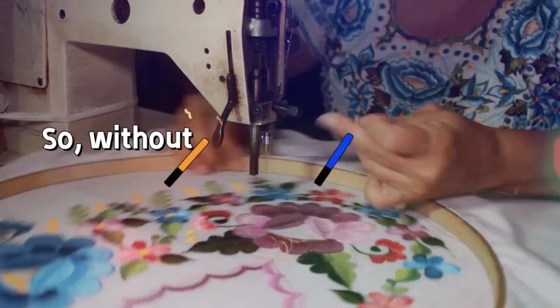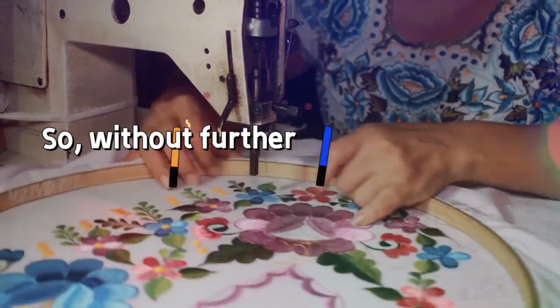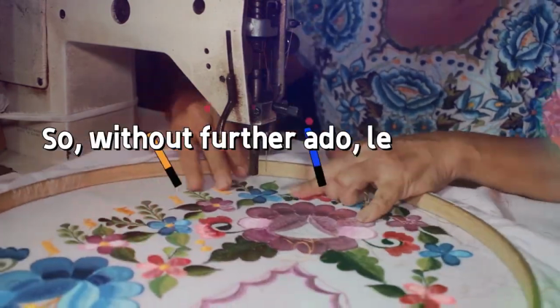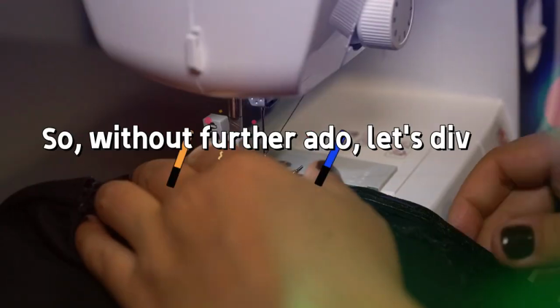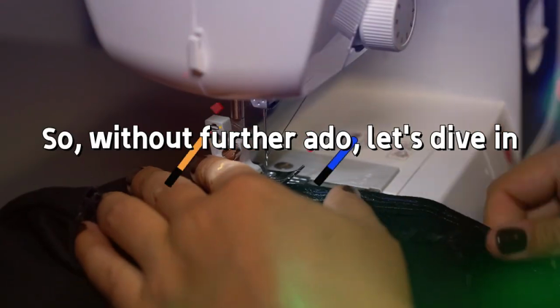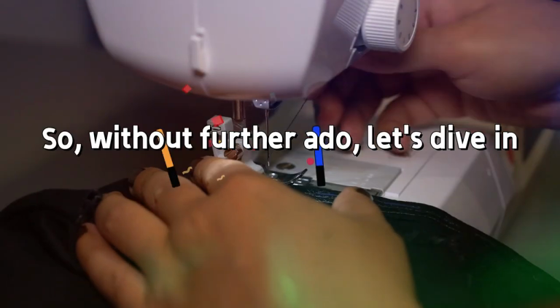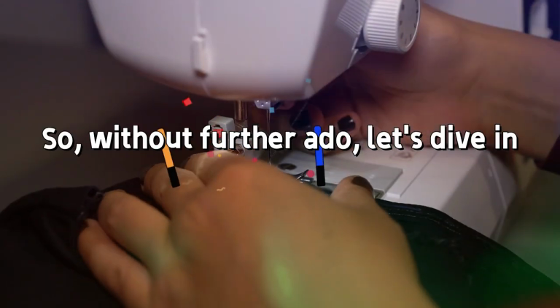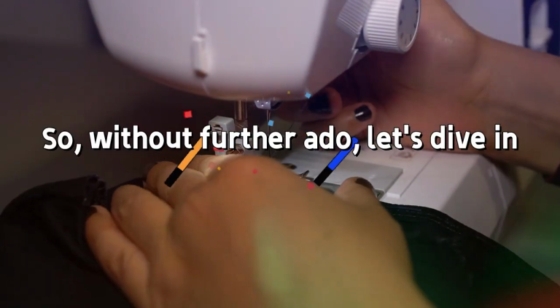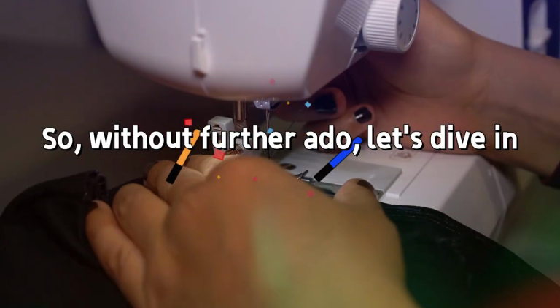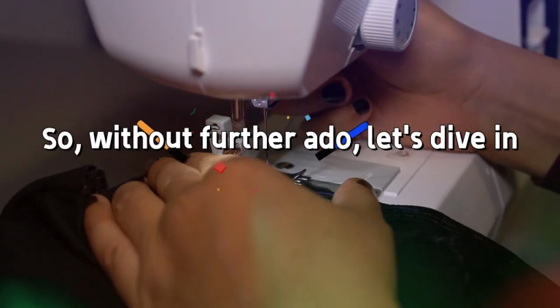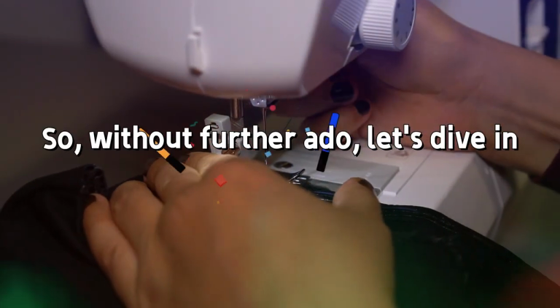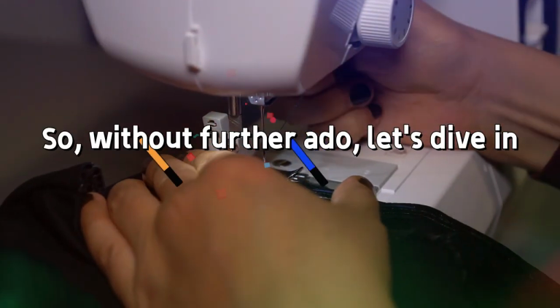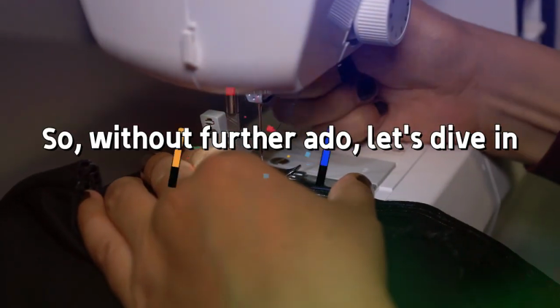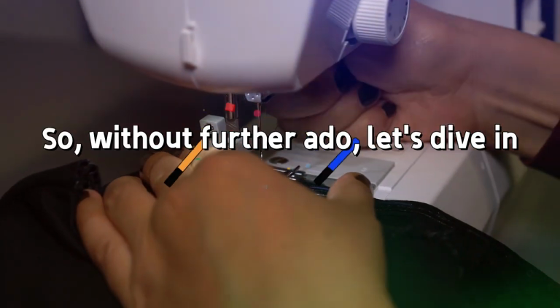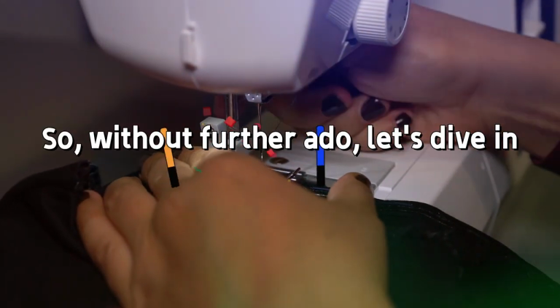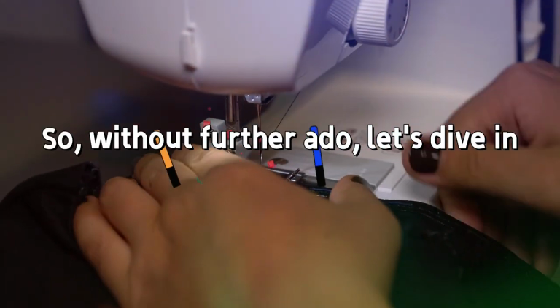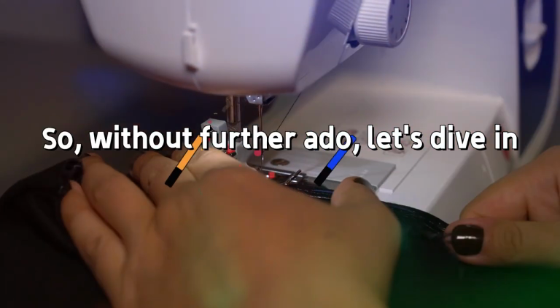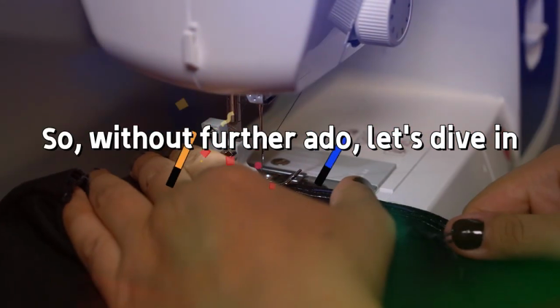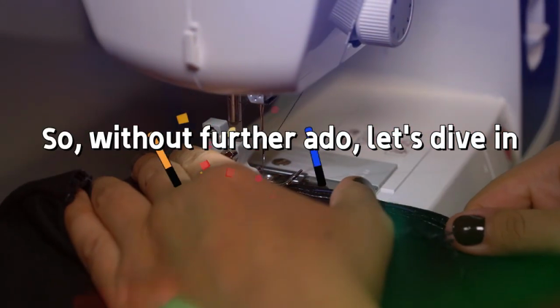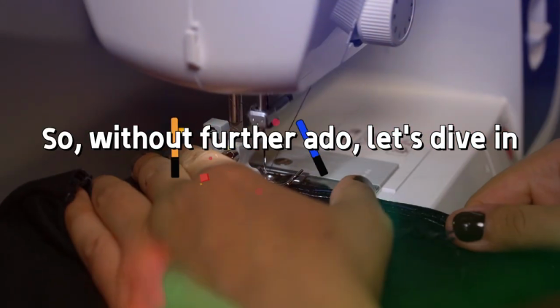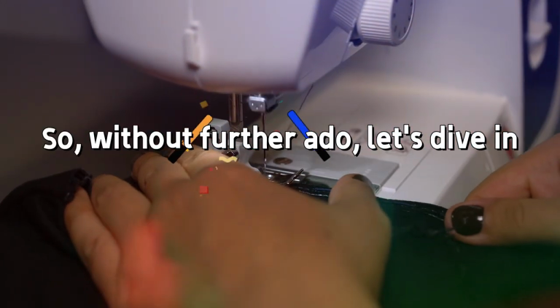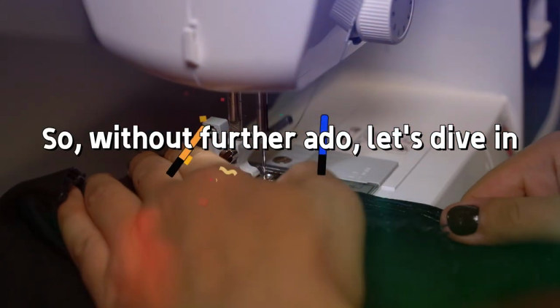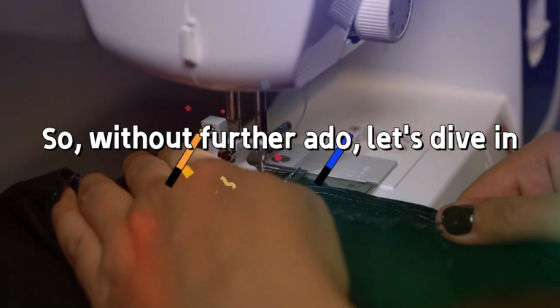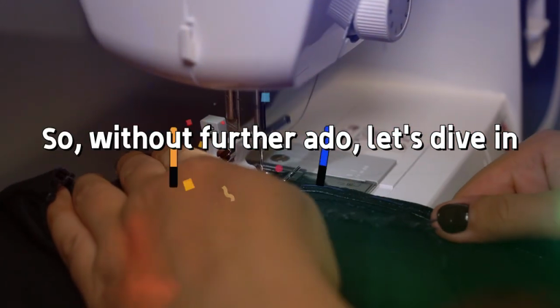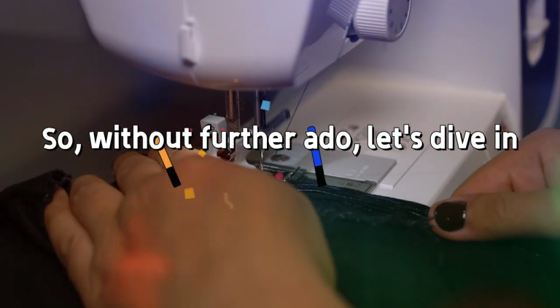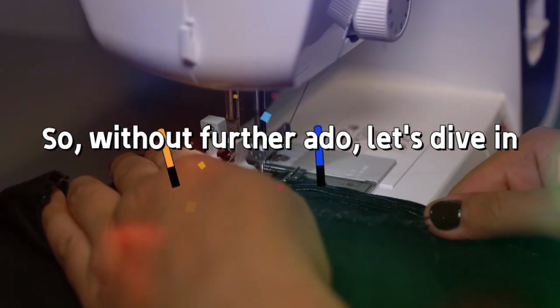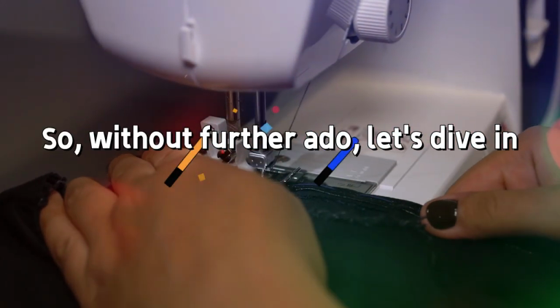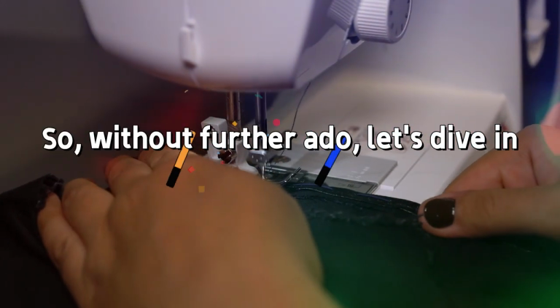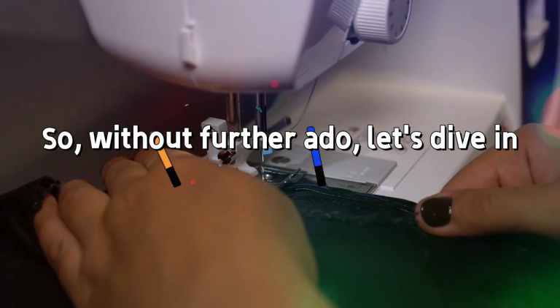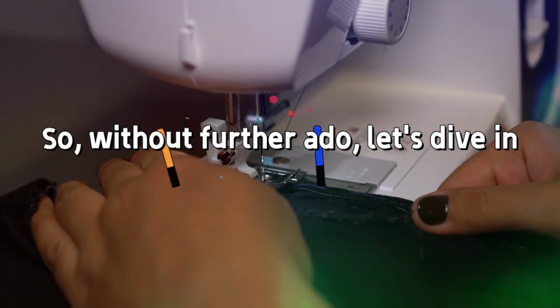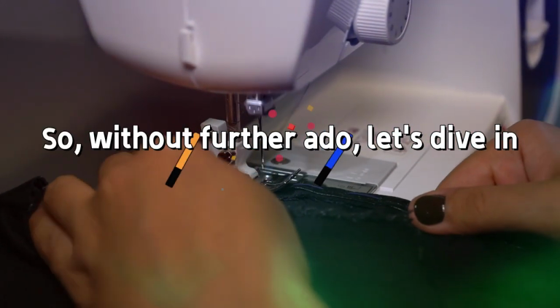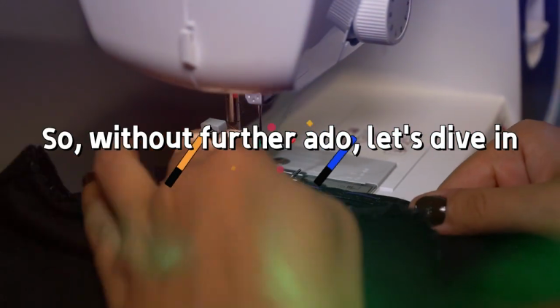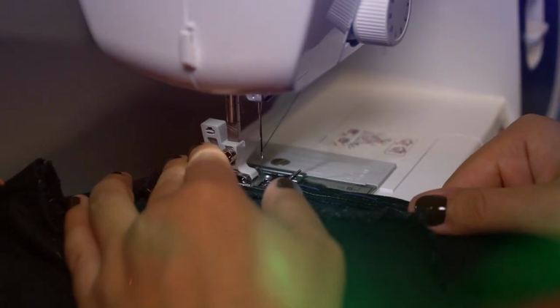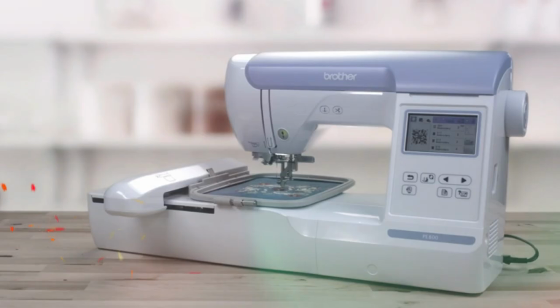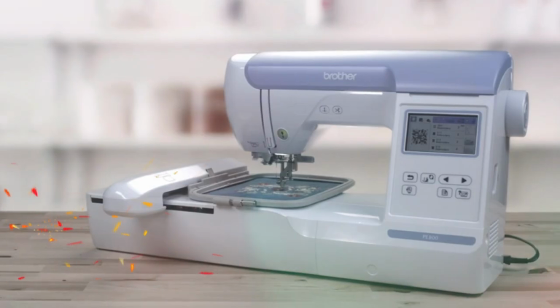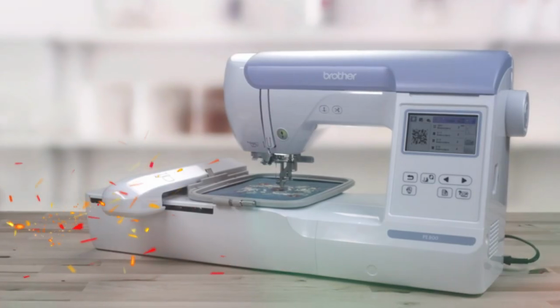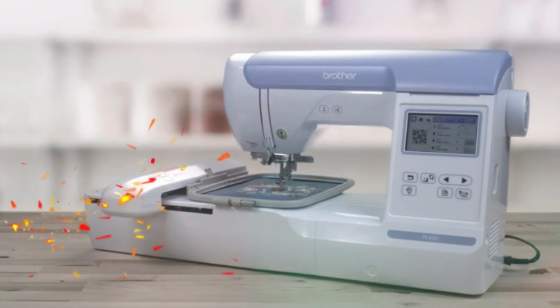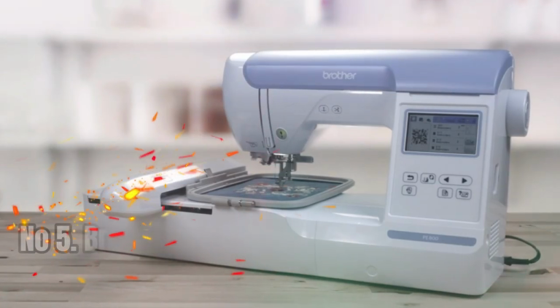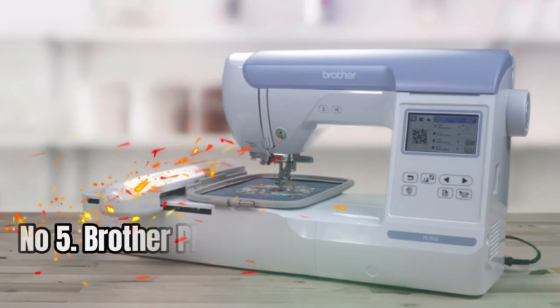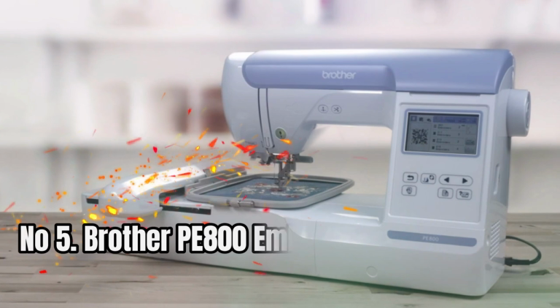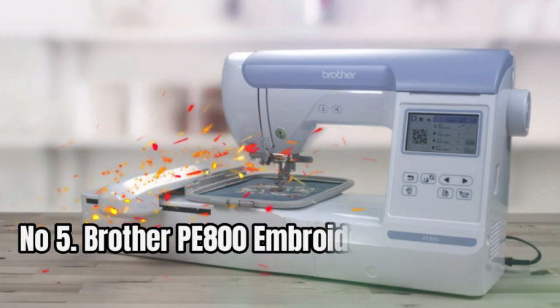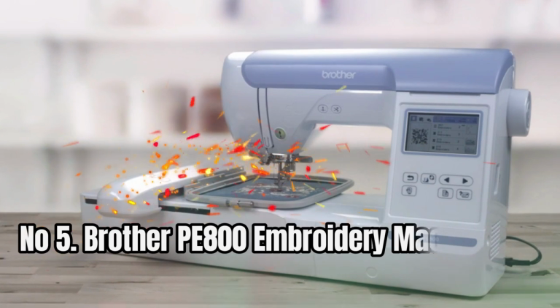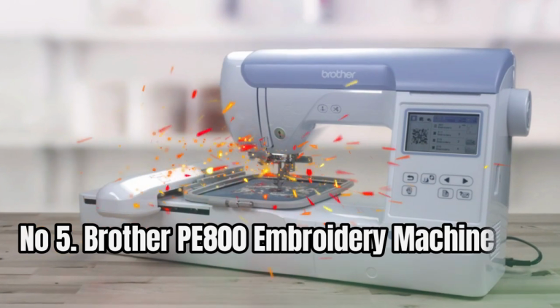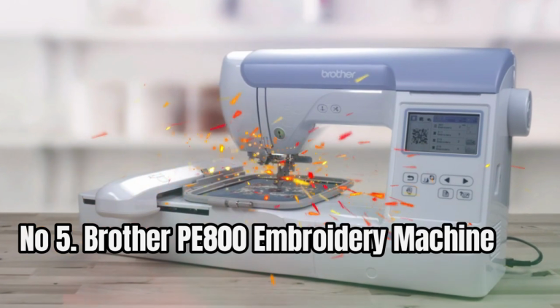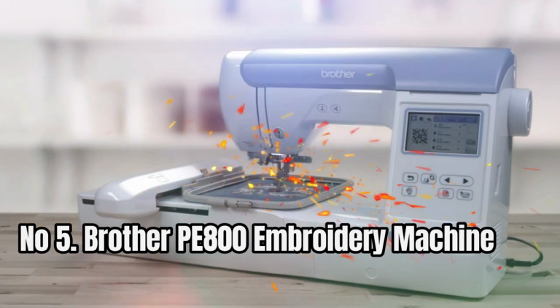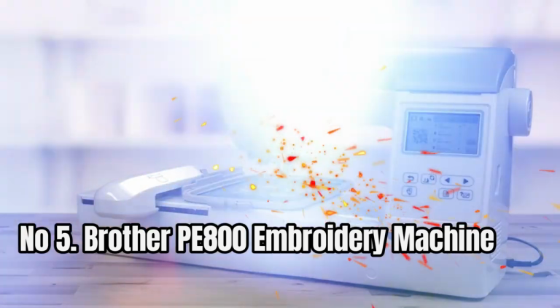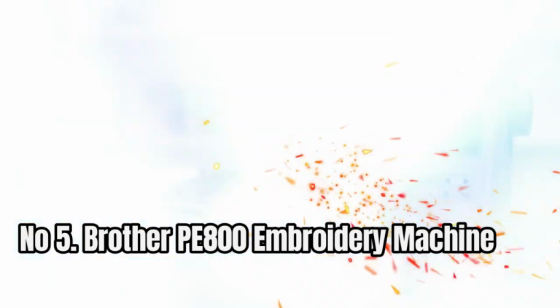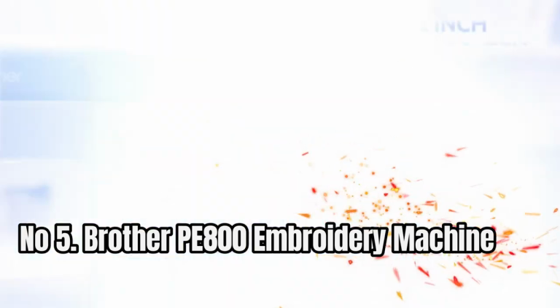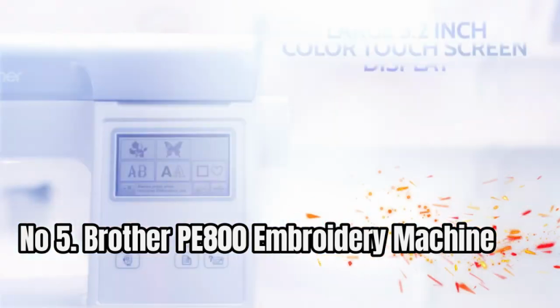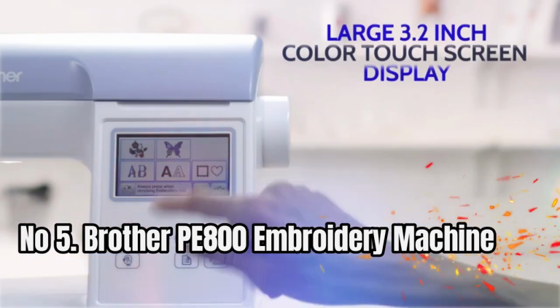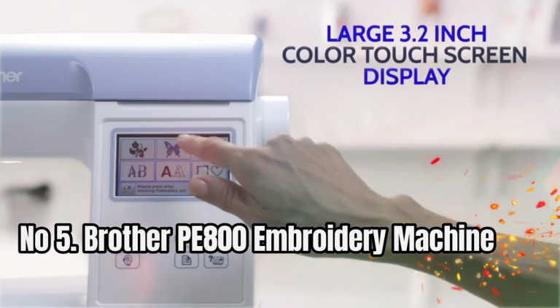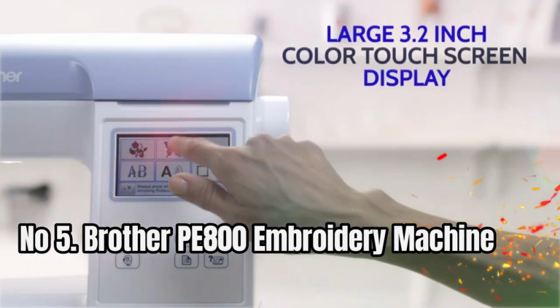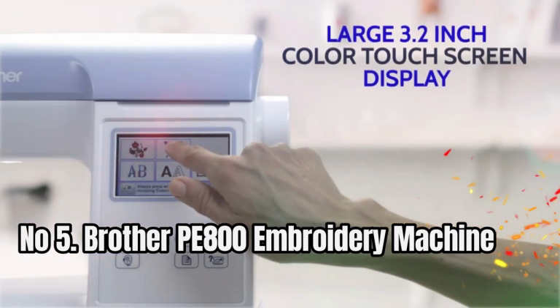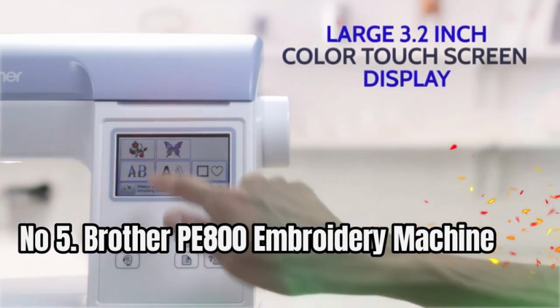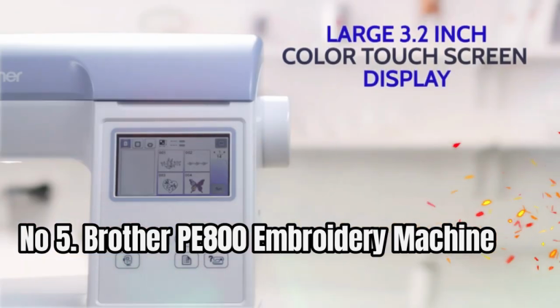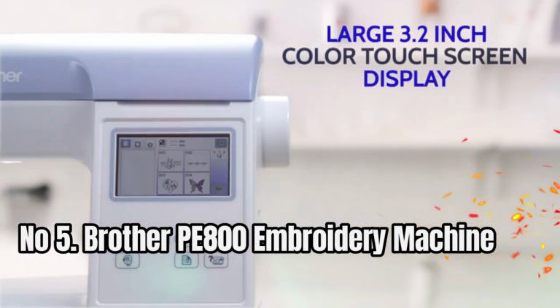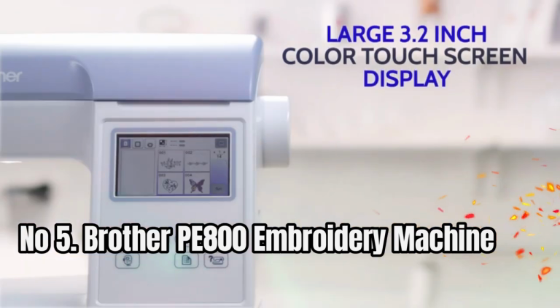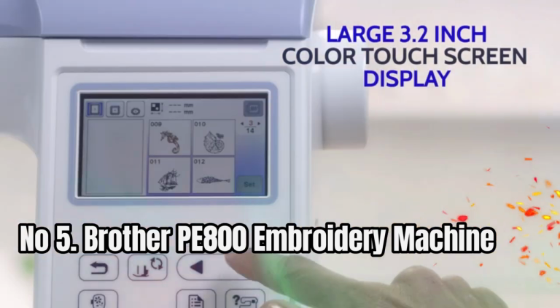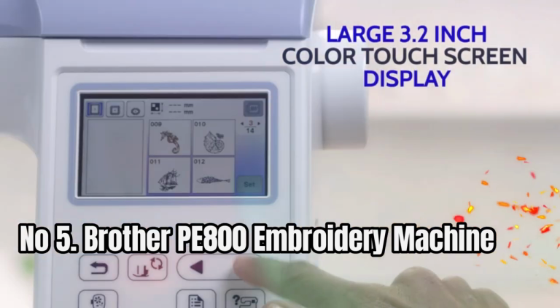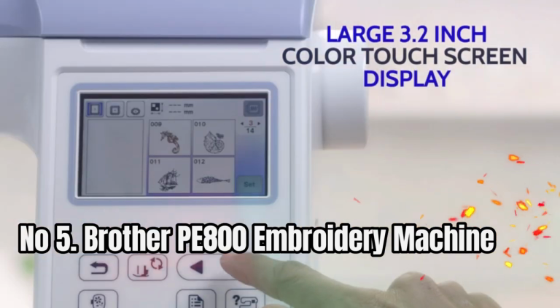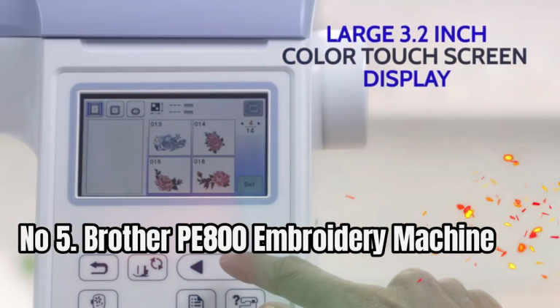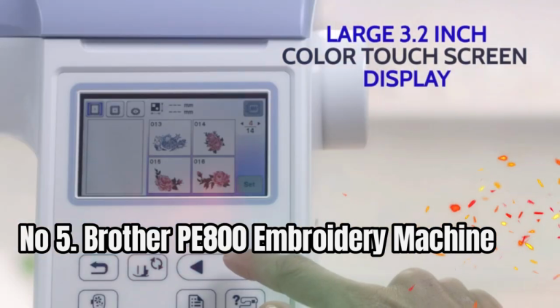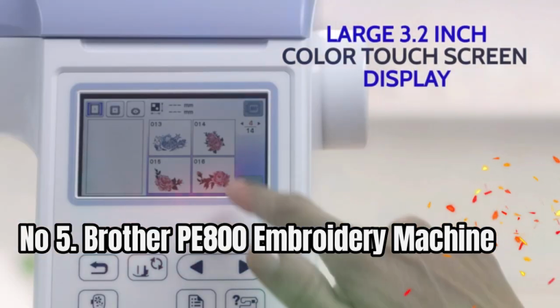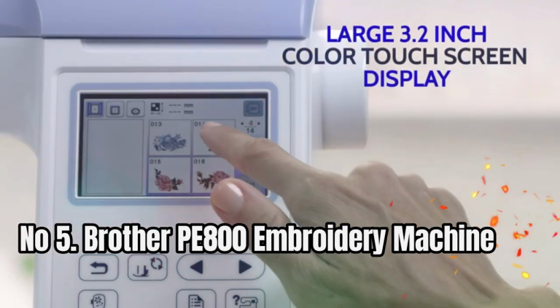So, without further ado, let's dive in. Number 5: Brother PE800 Embroidery Machine.